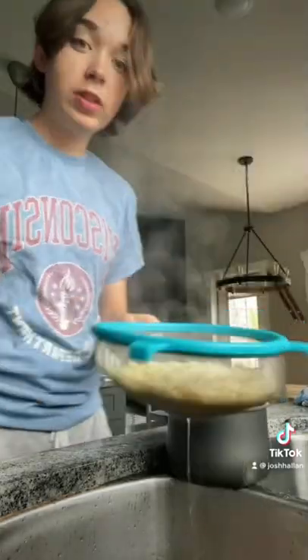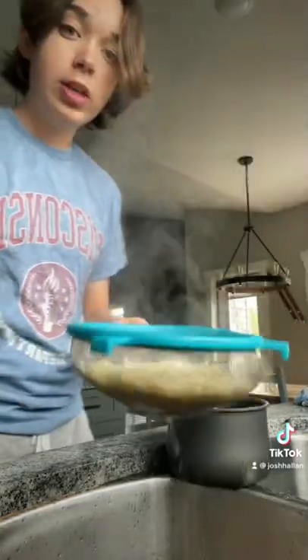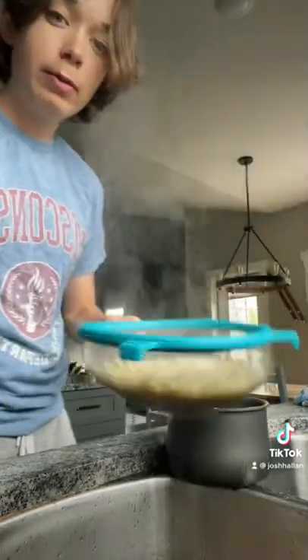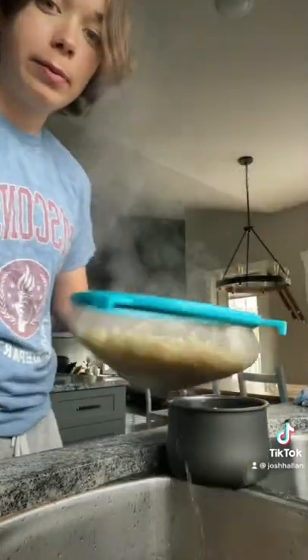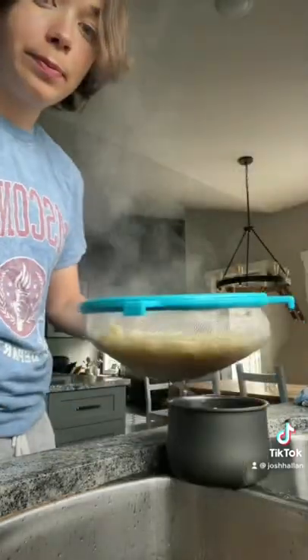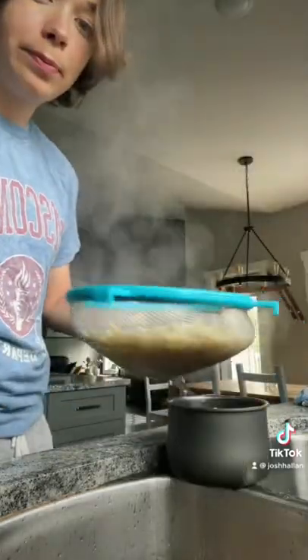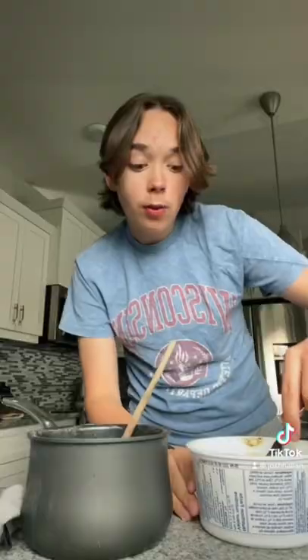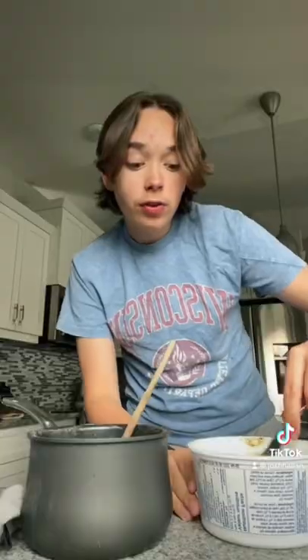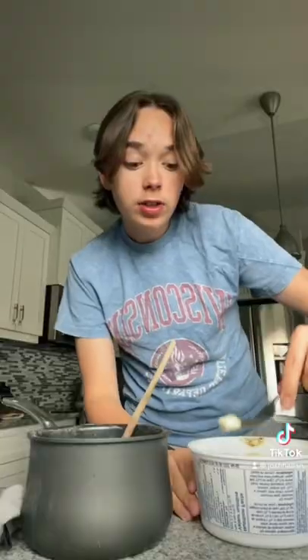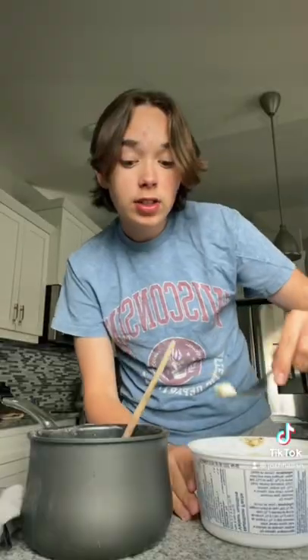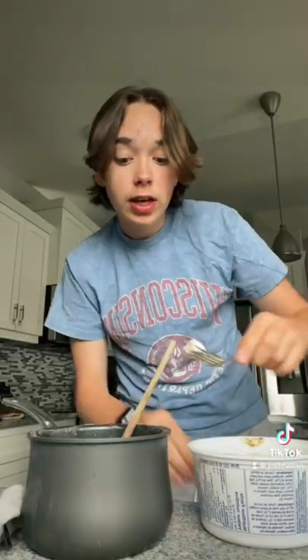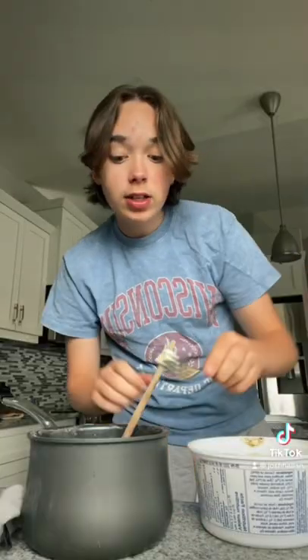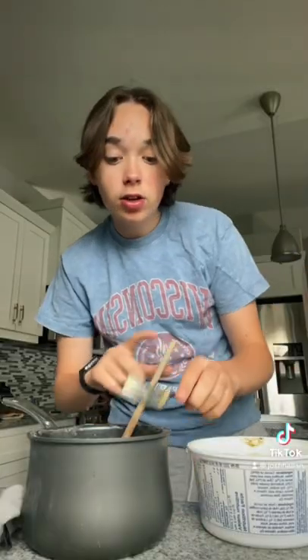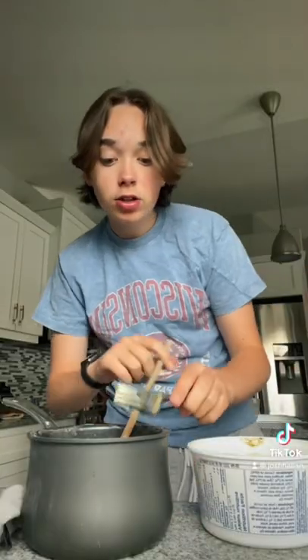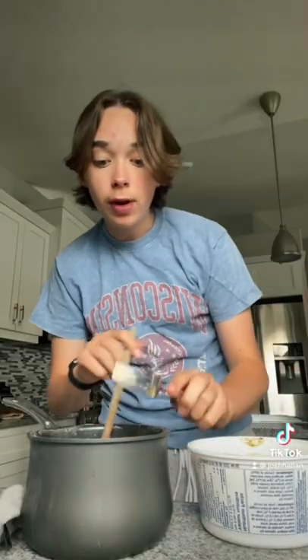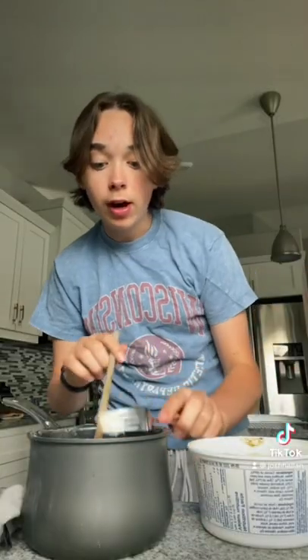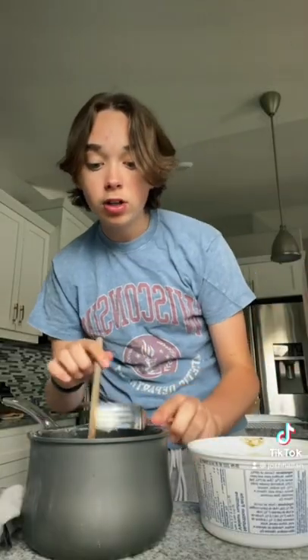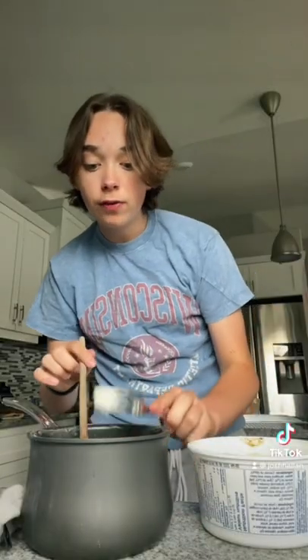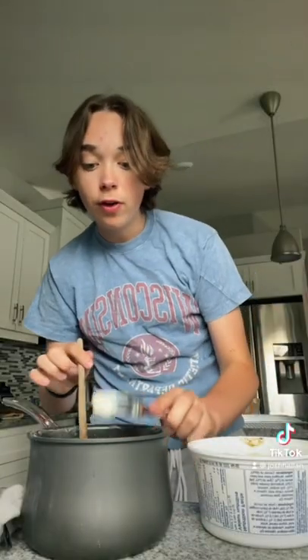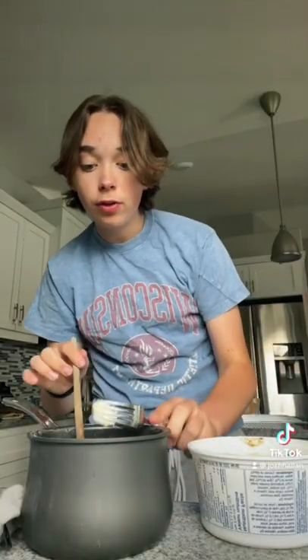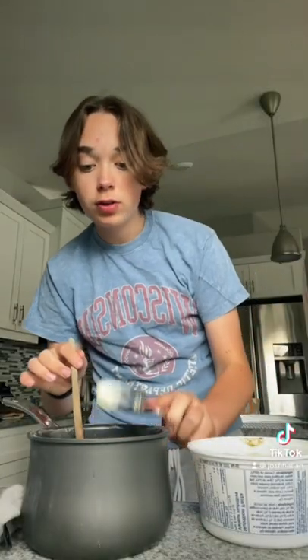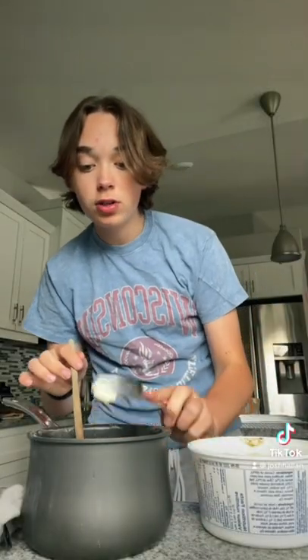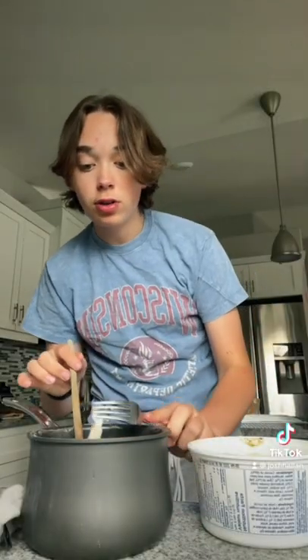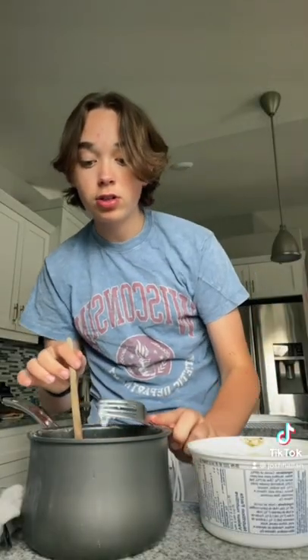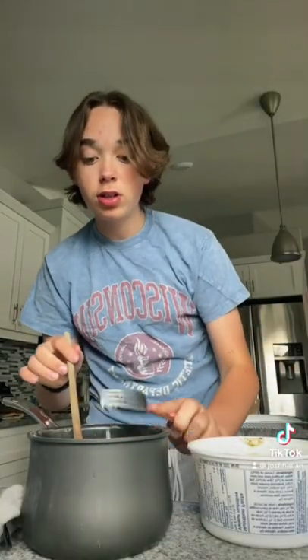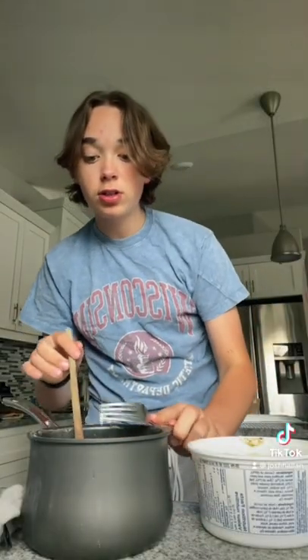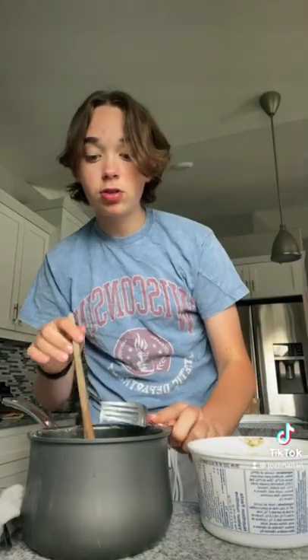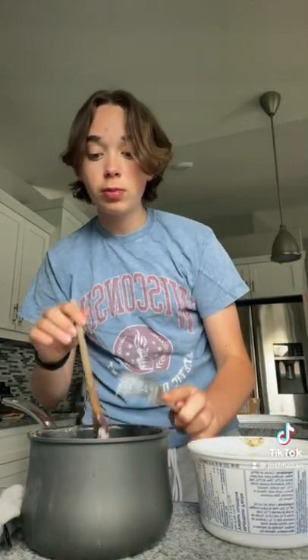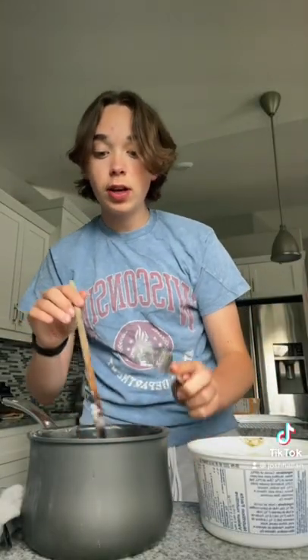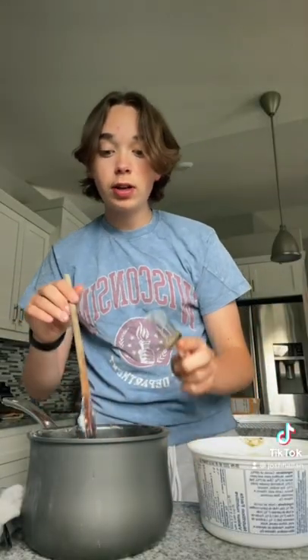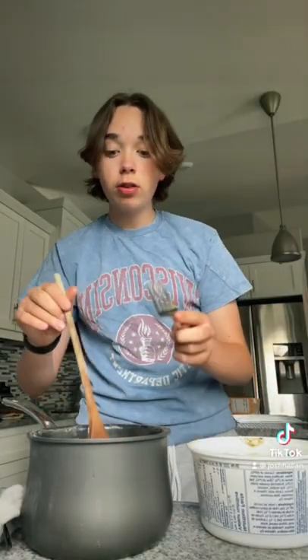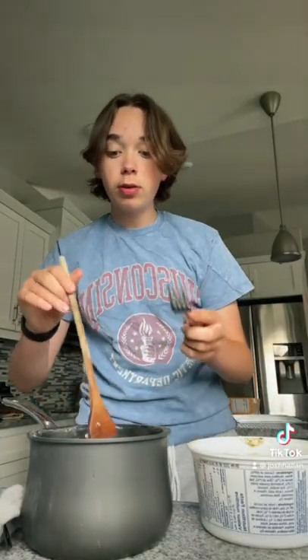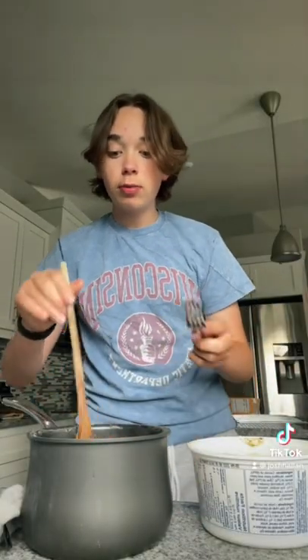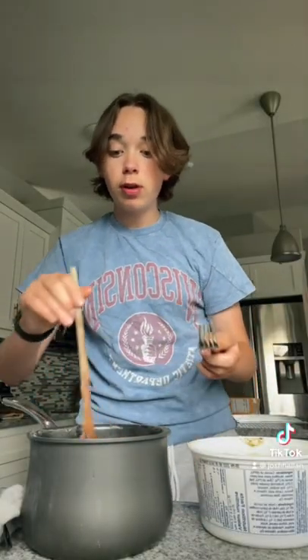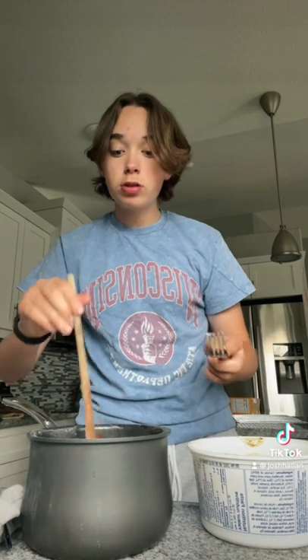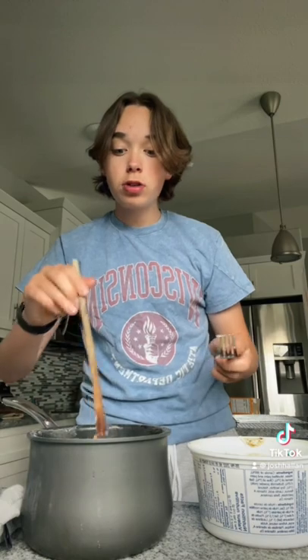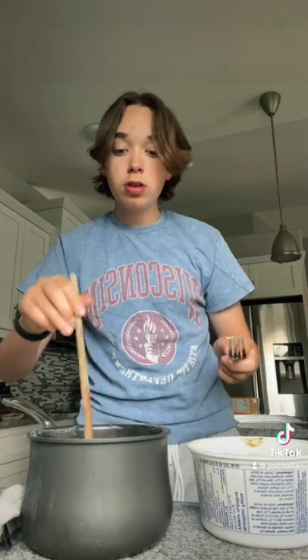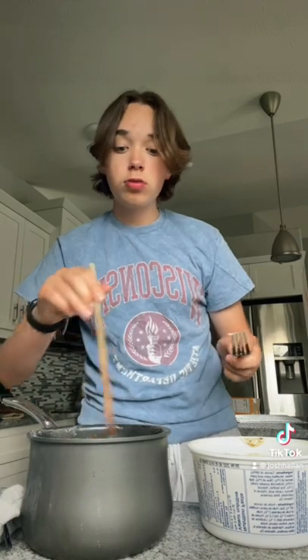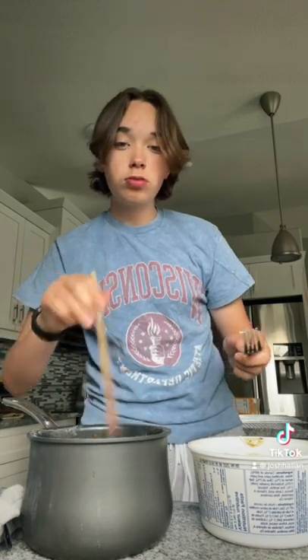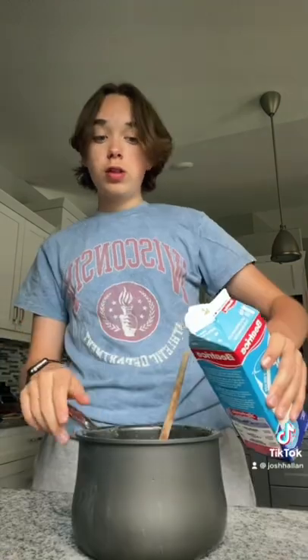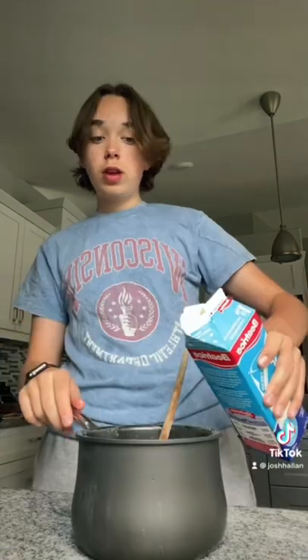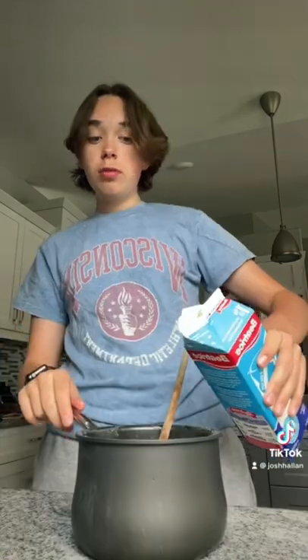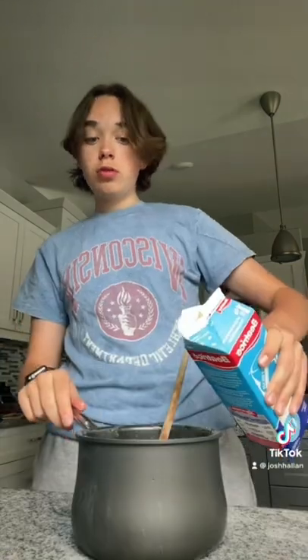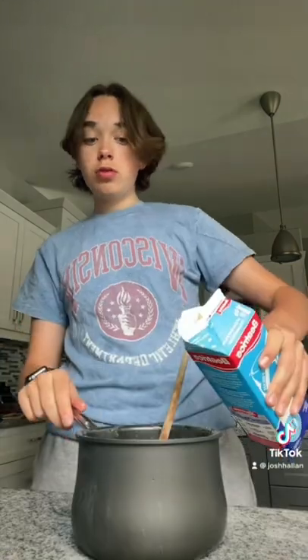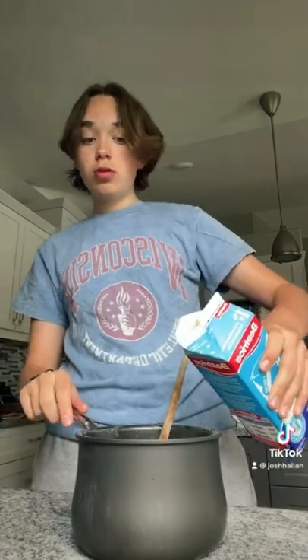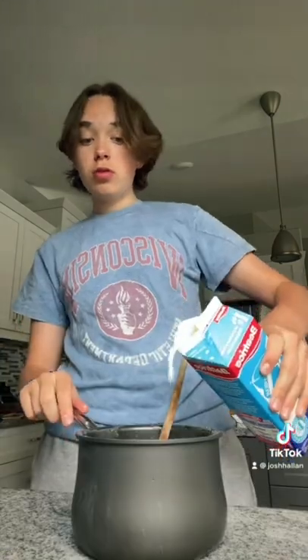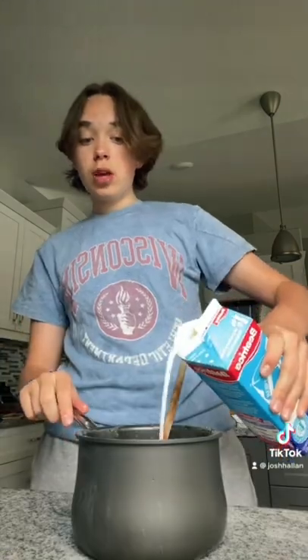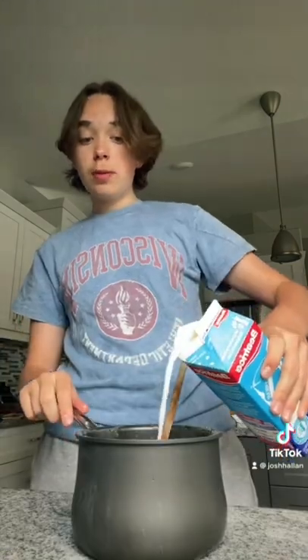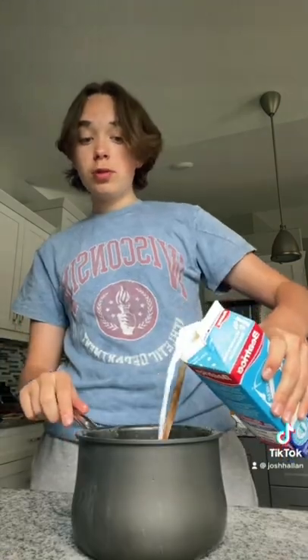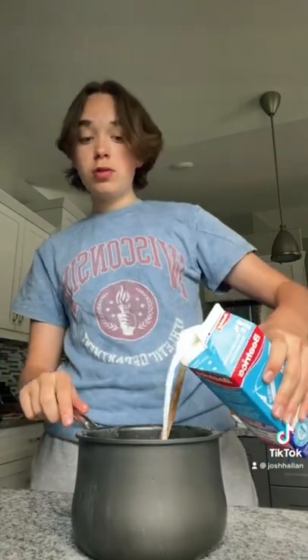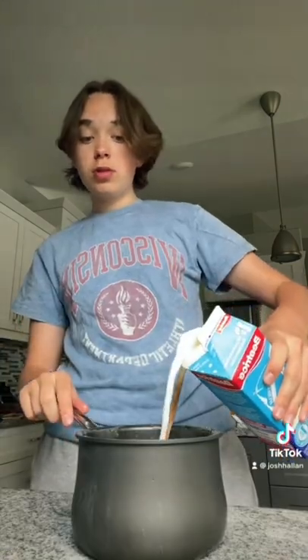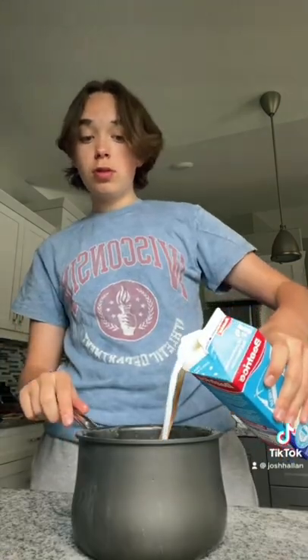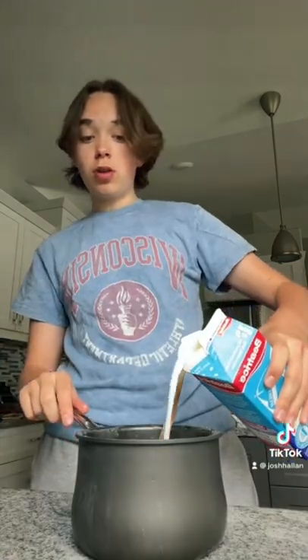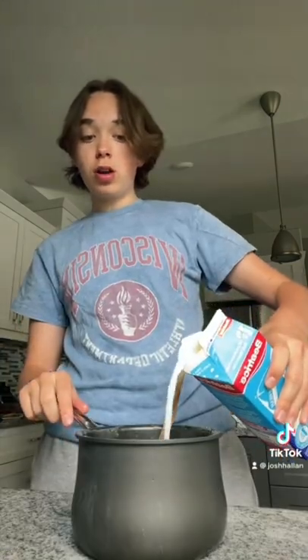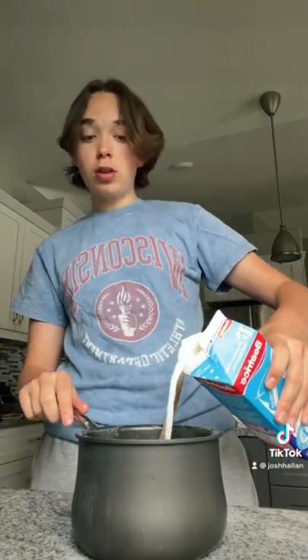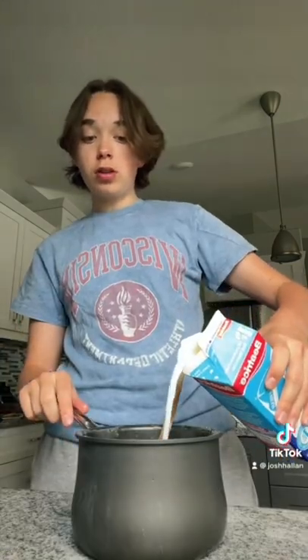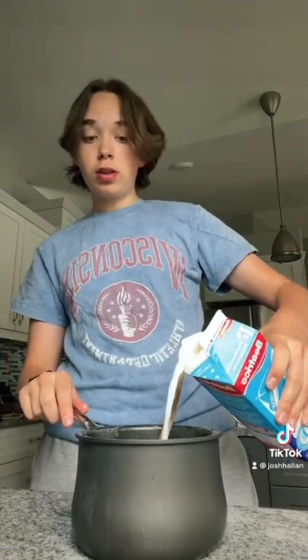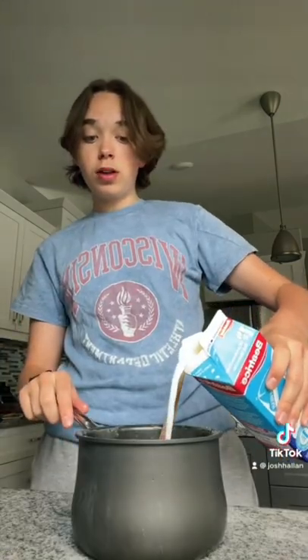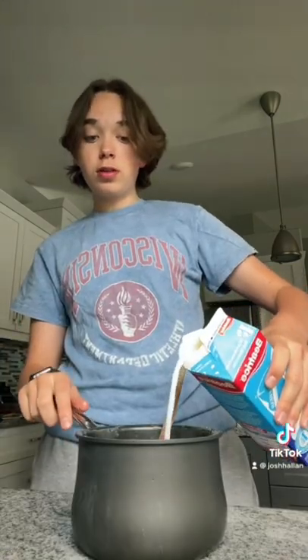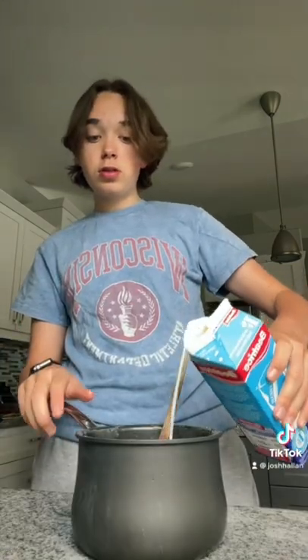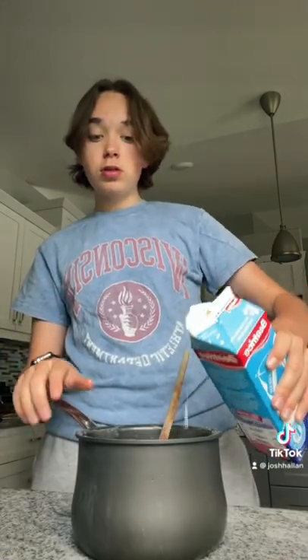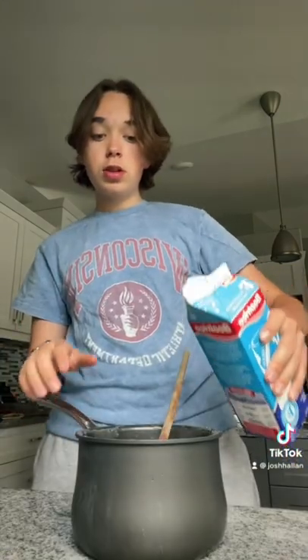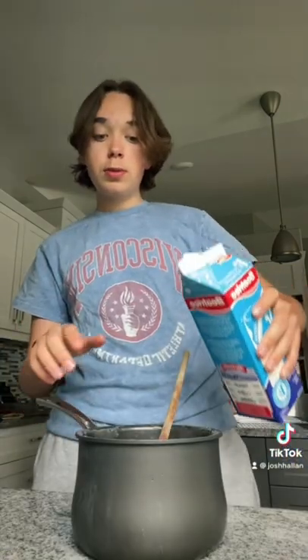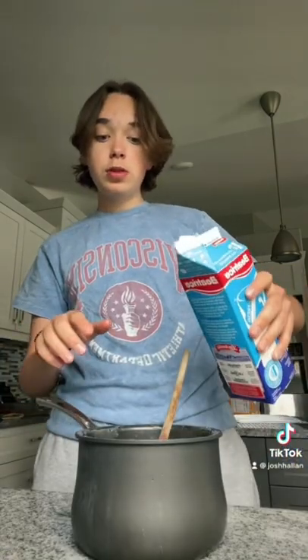Steamy. I want this to taste good, so I'm actually gonna follow the instructions. It told me to add a little bit of margarine and then about two tablespoons of milk. I think that's two tablespoons.